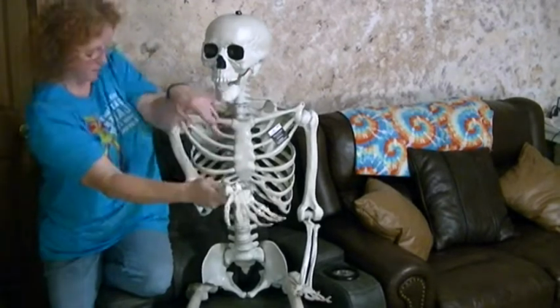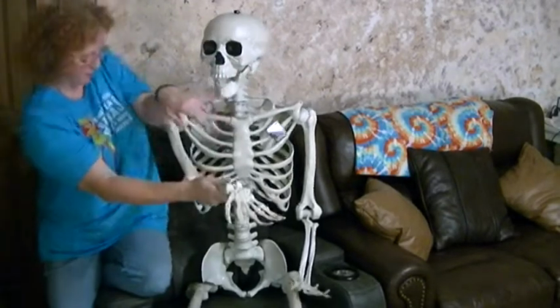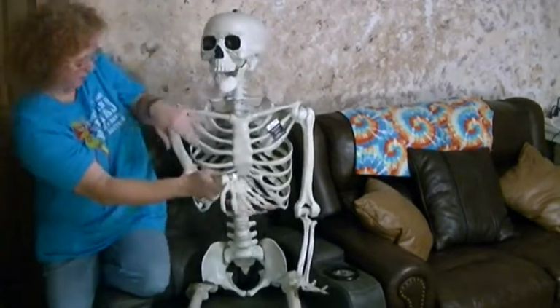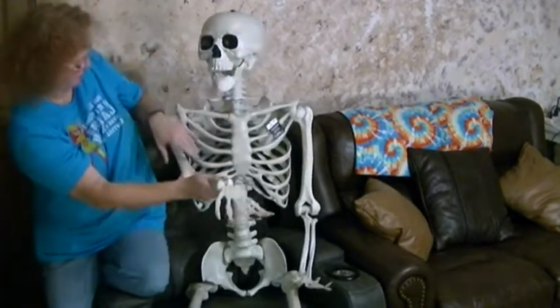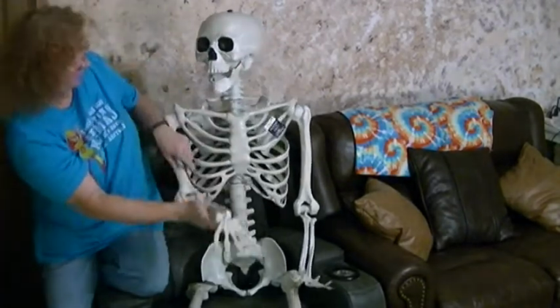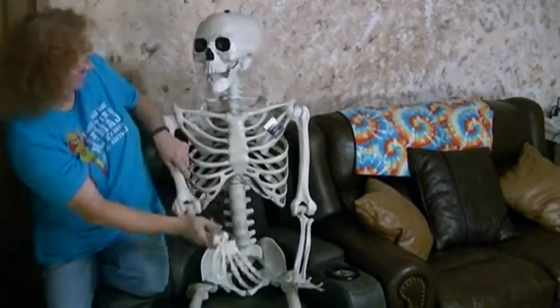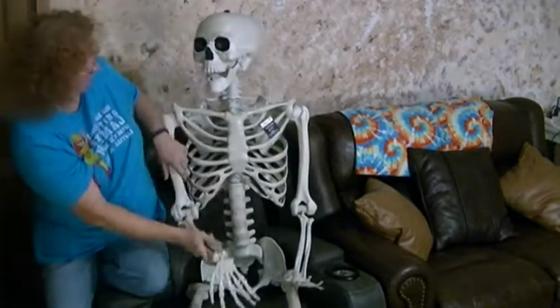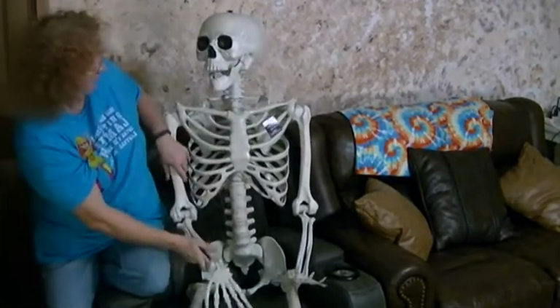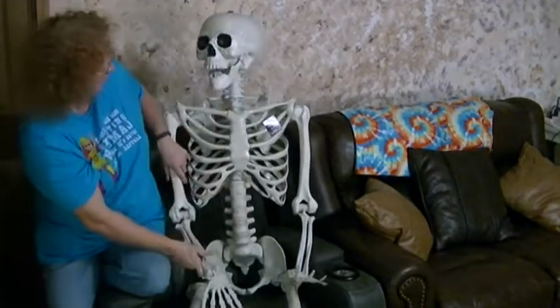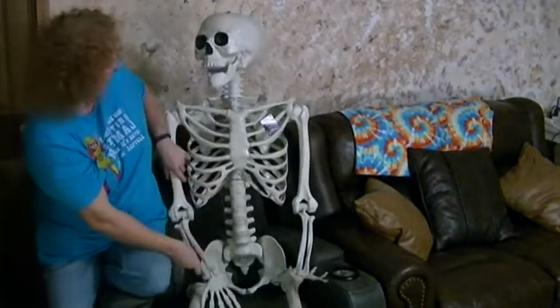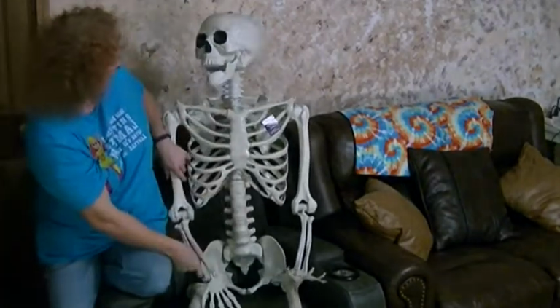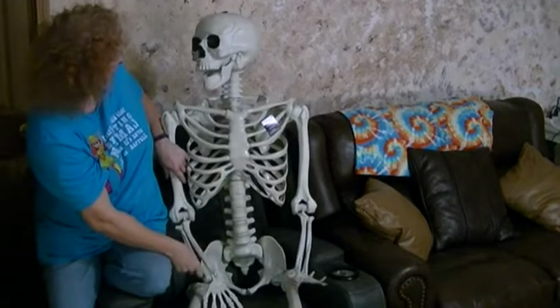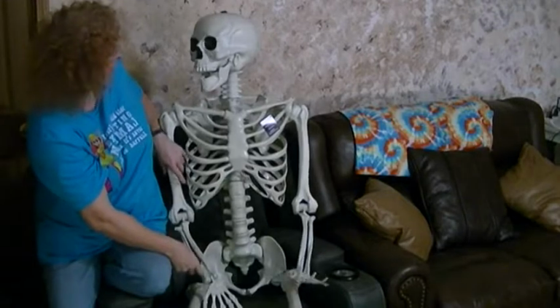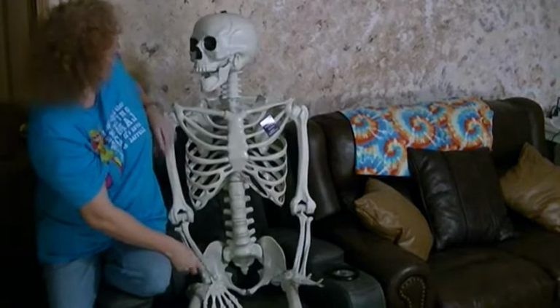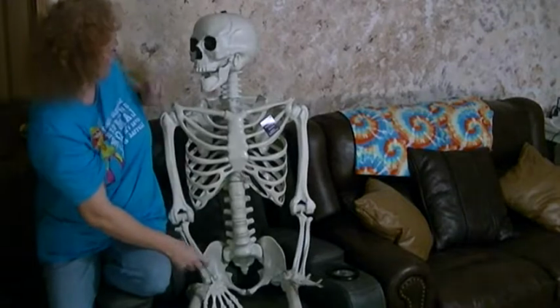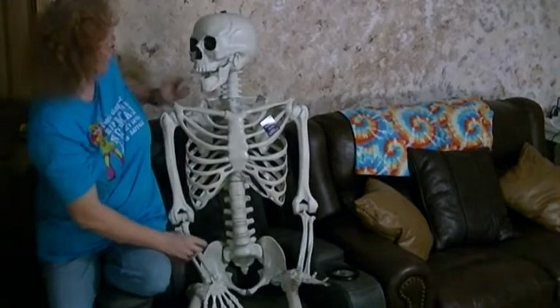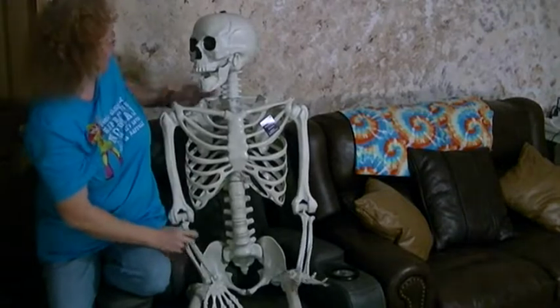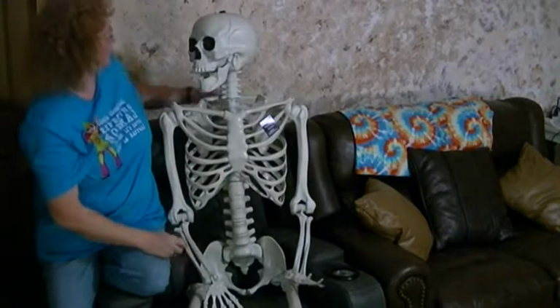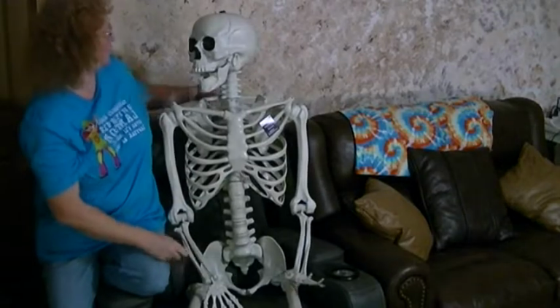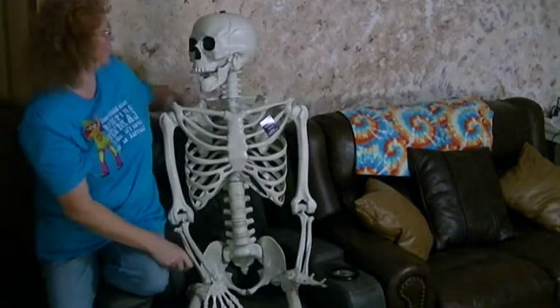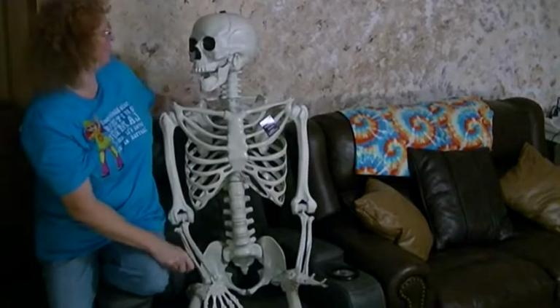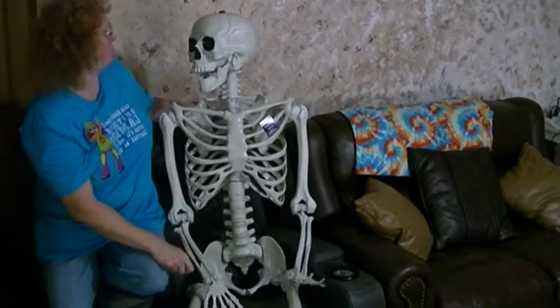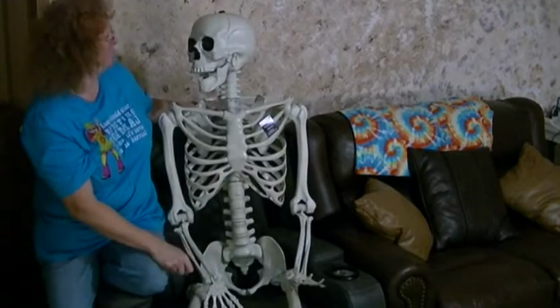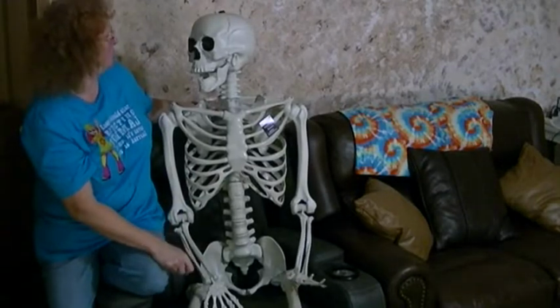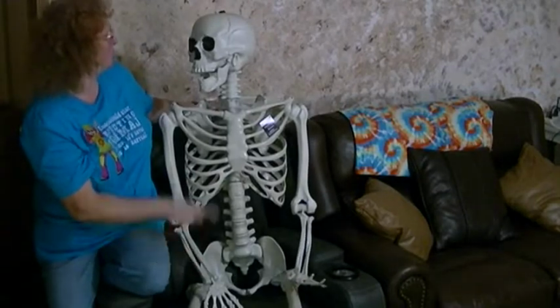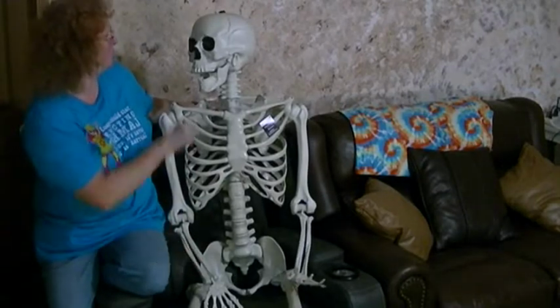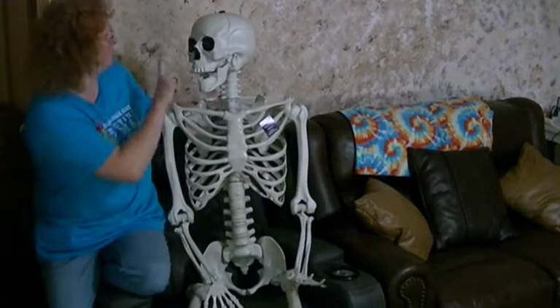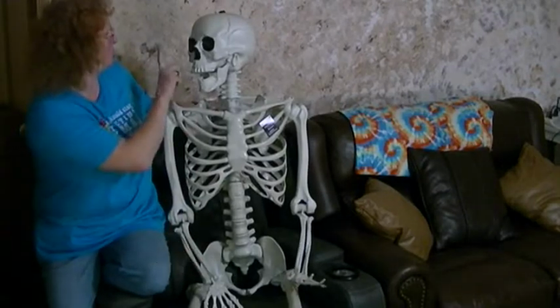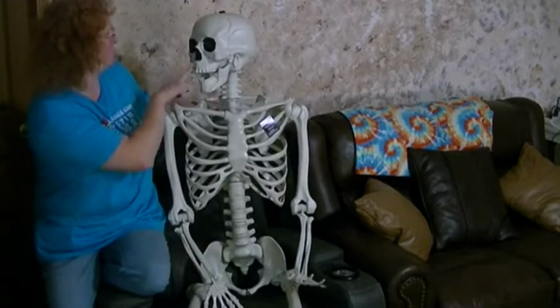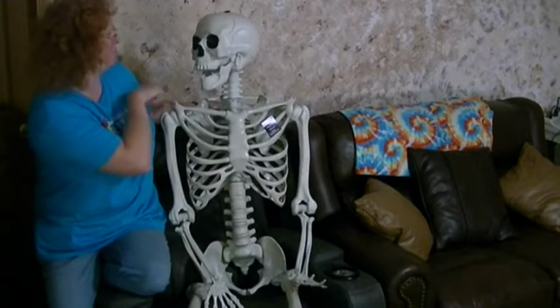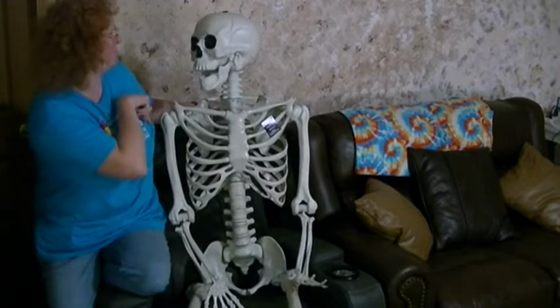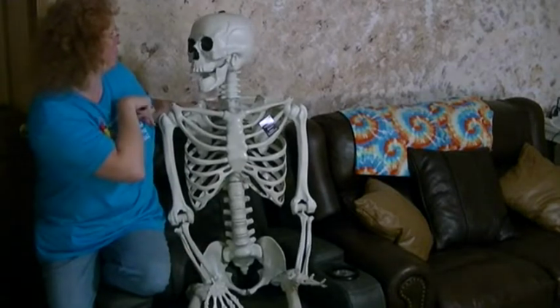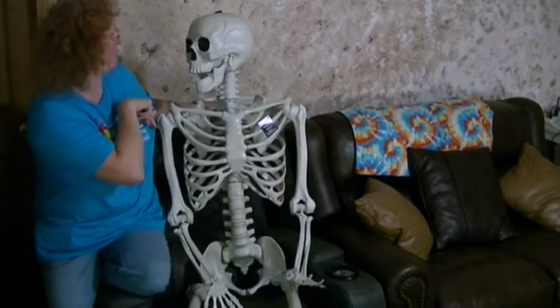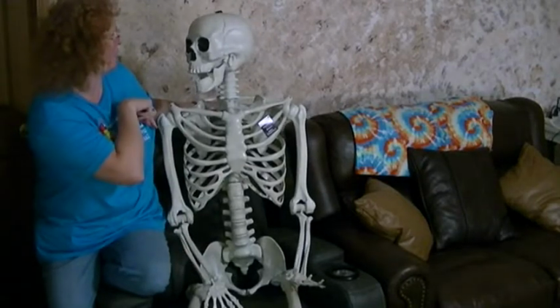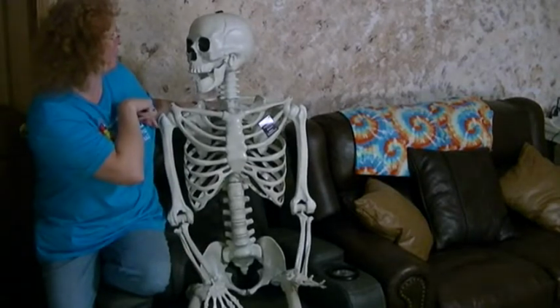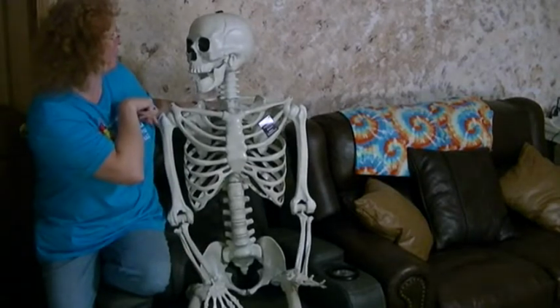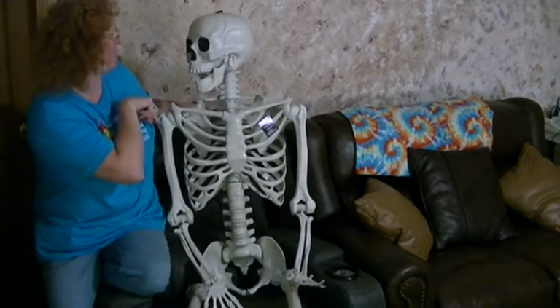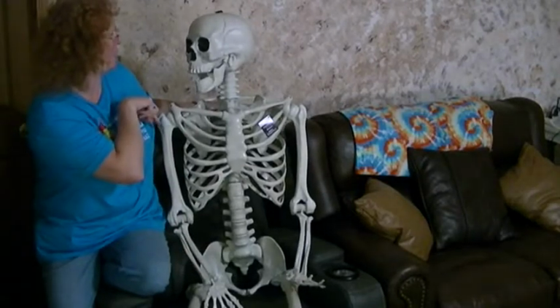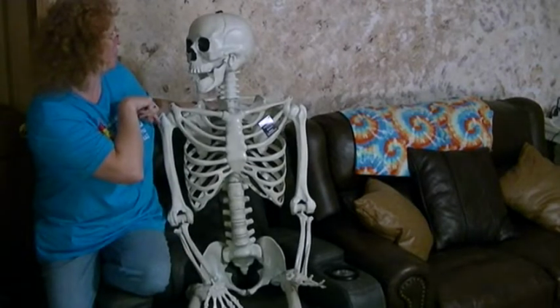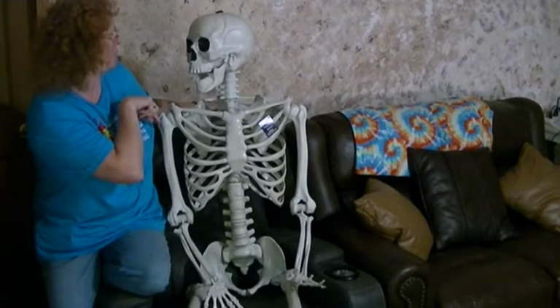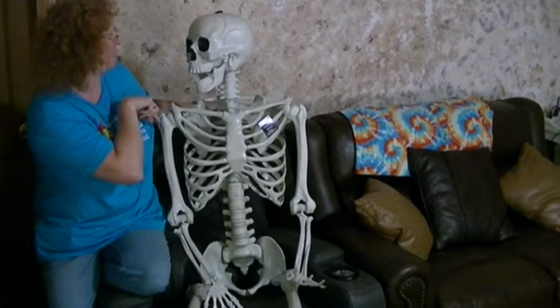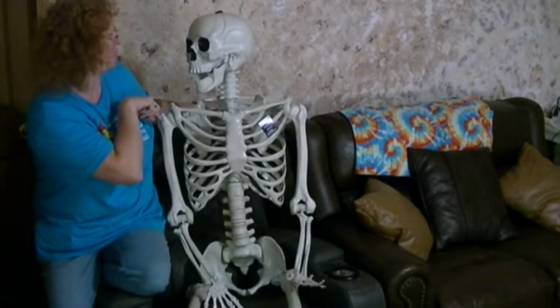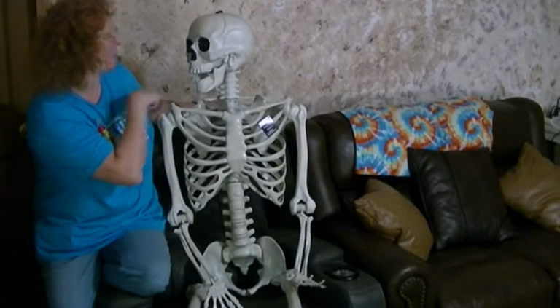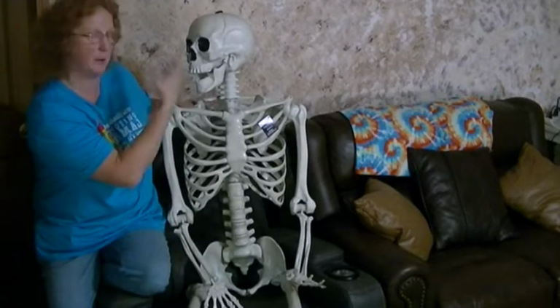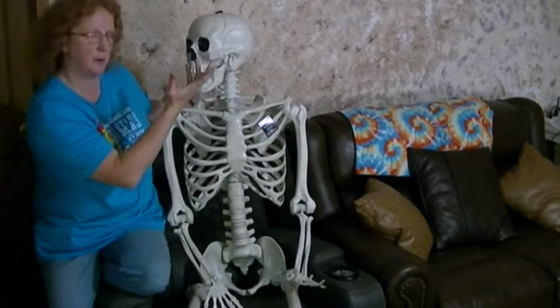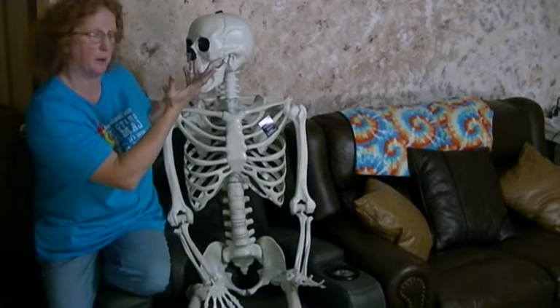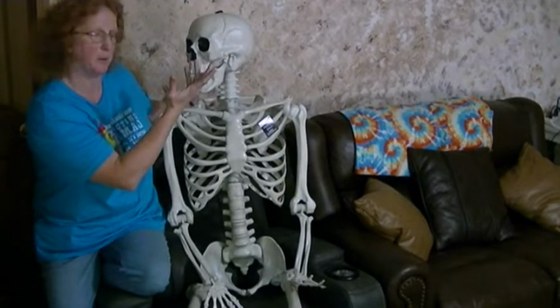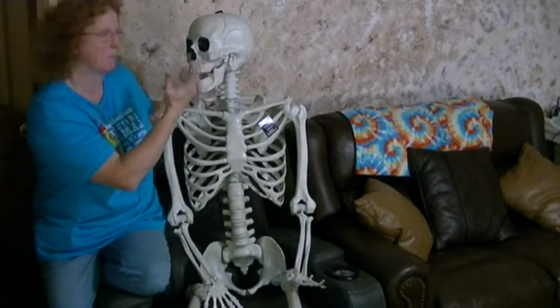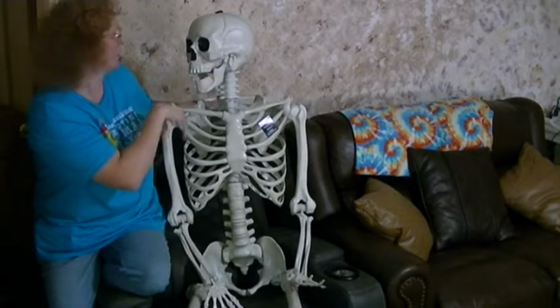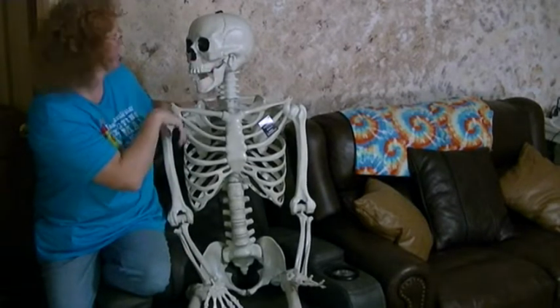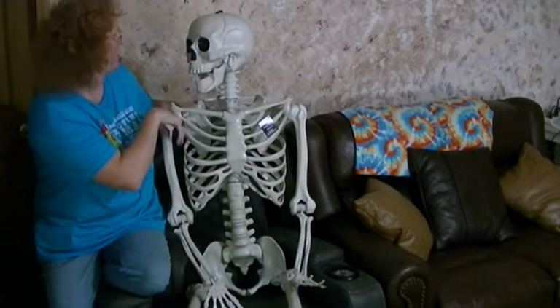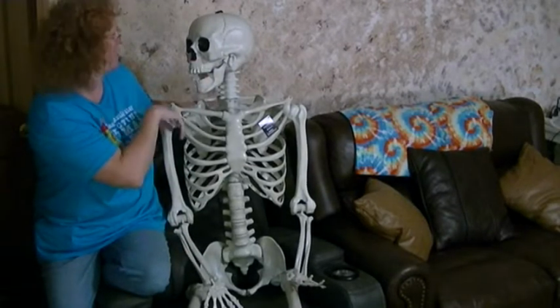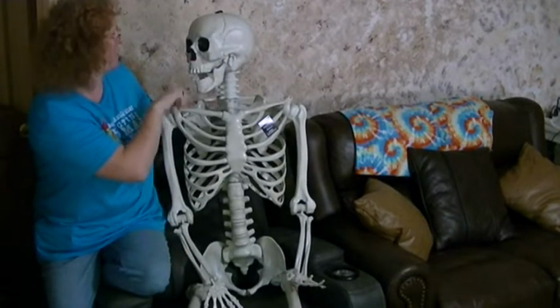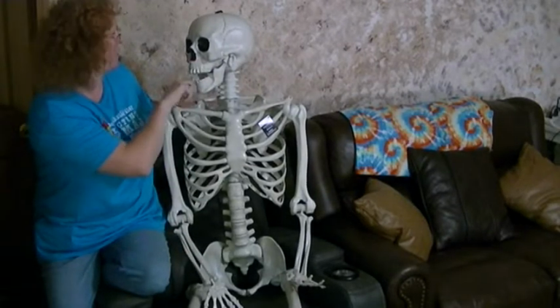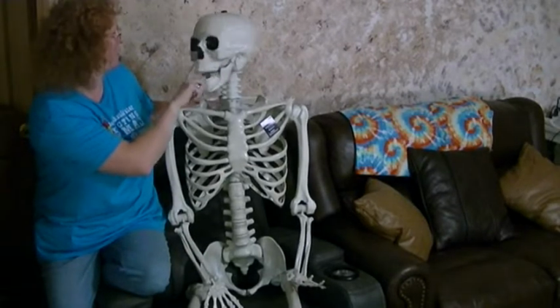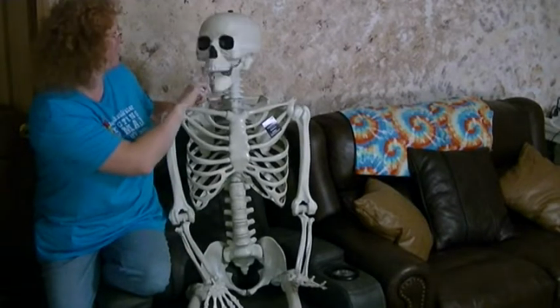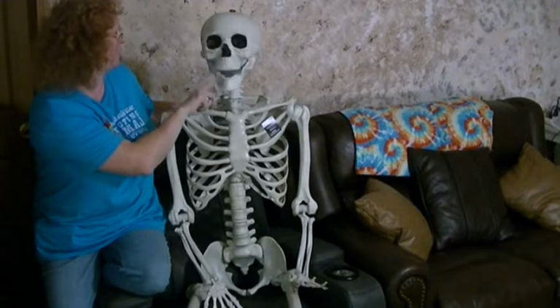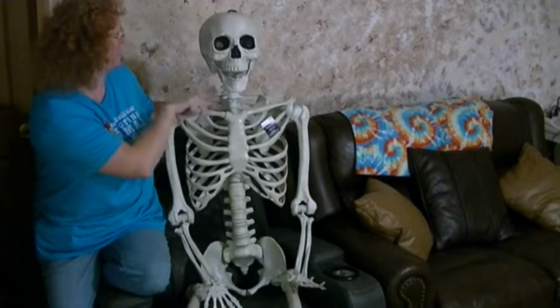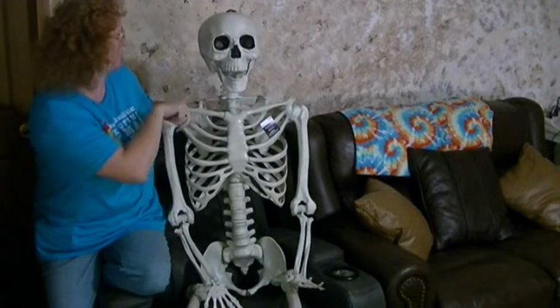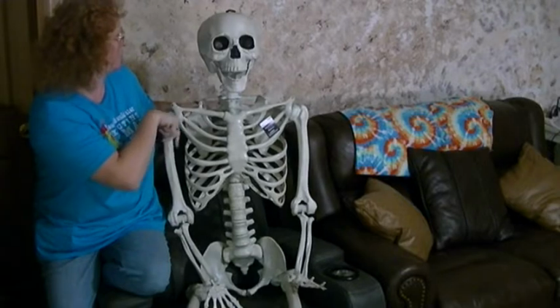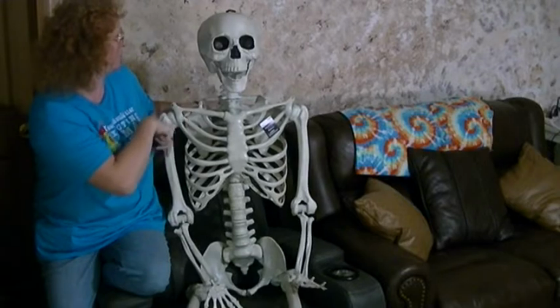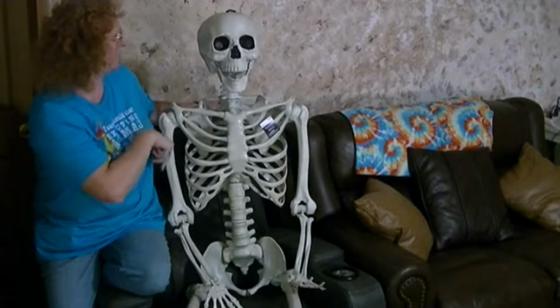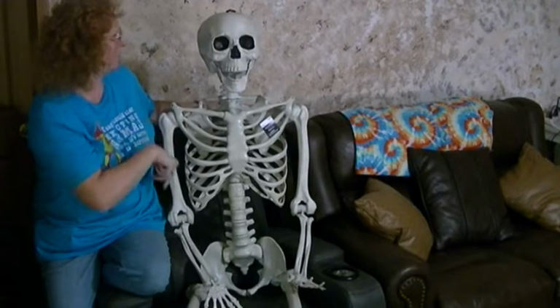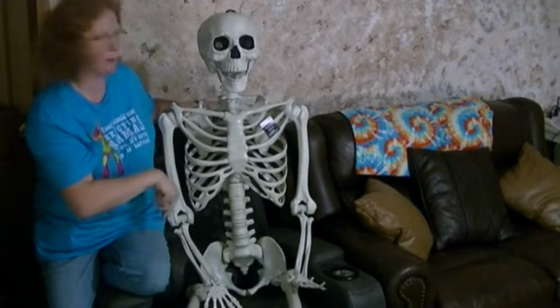It's a hundred bucks. Would I buy another one? Hmm, maybe. I might buy another one again.